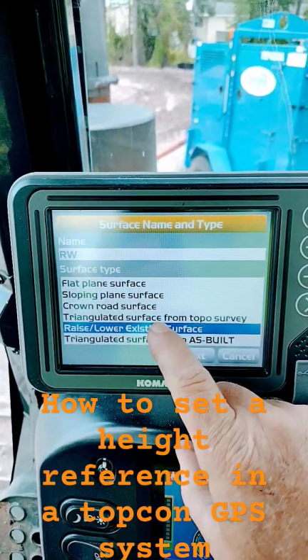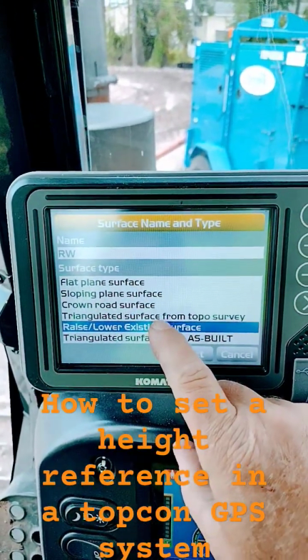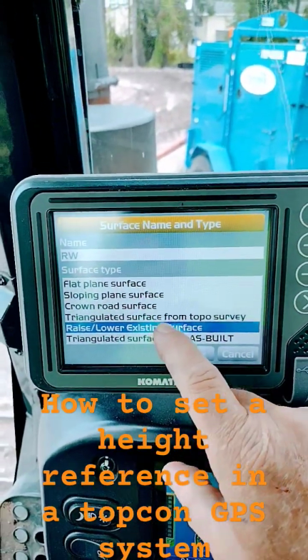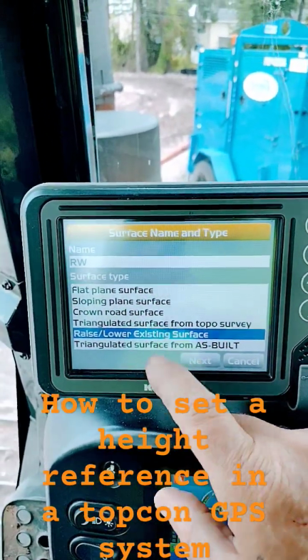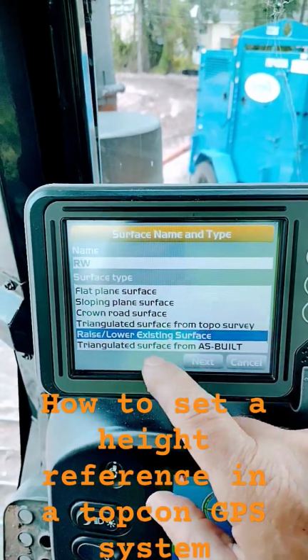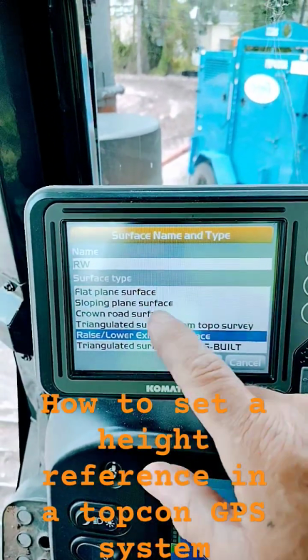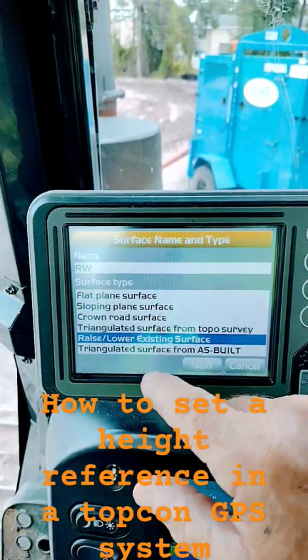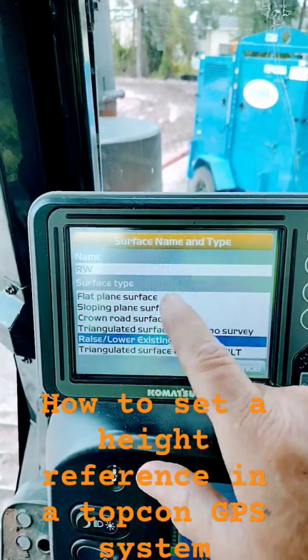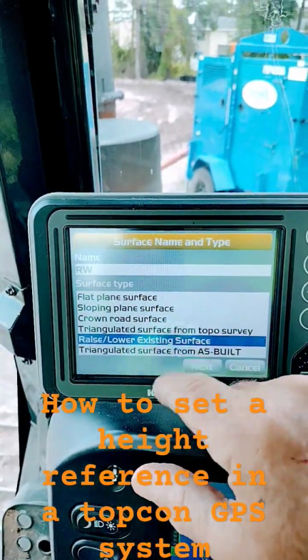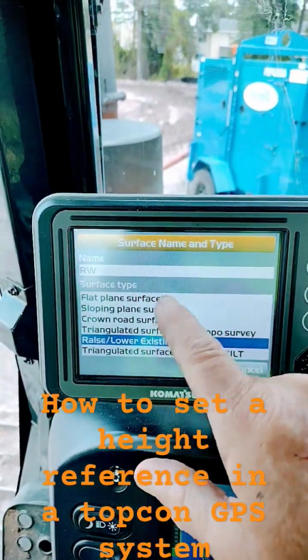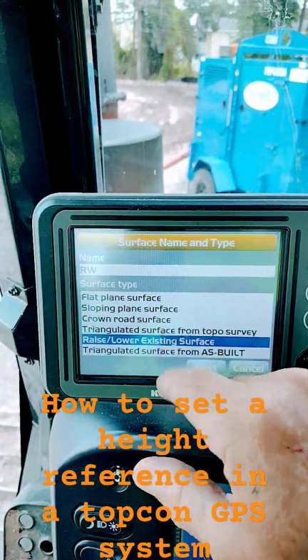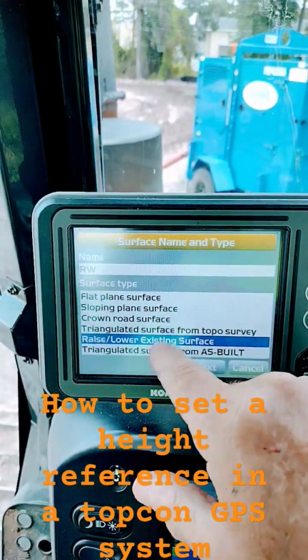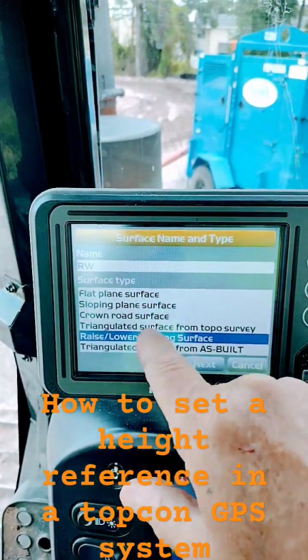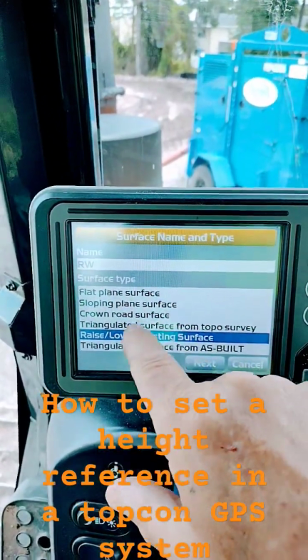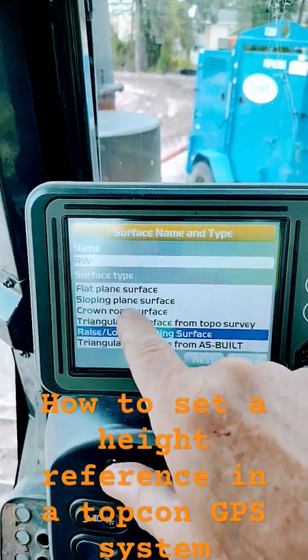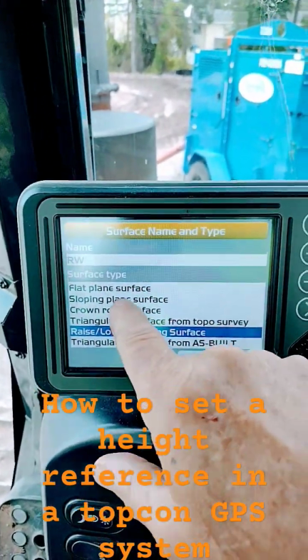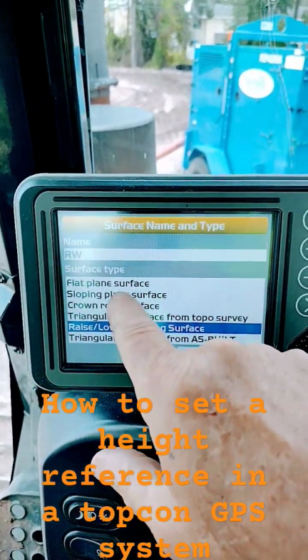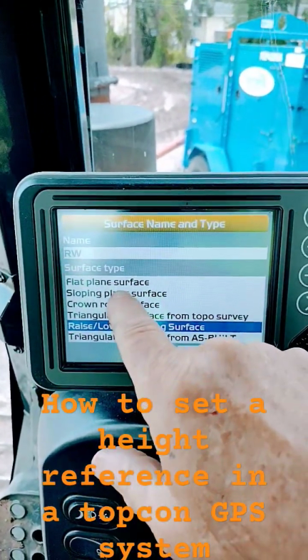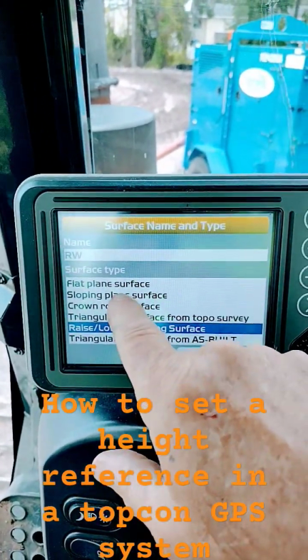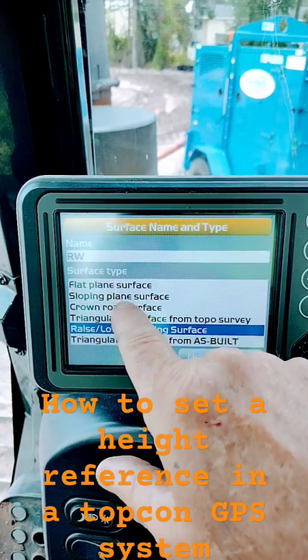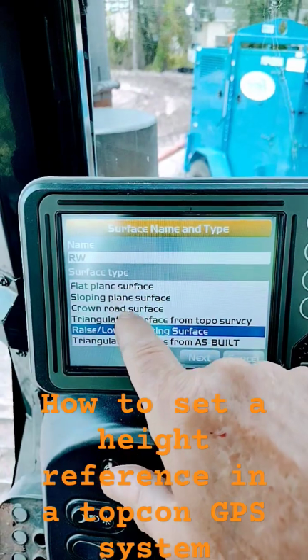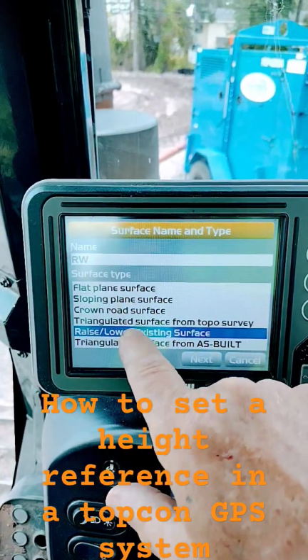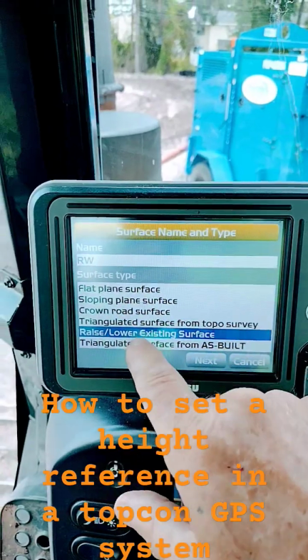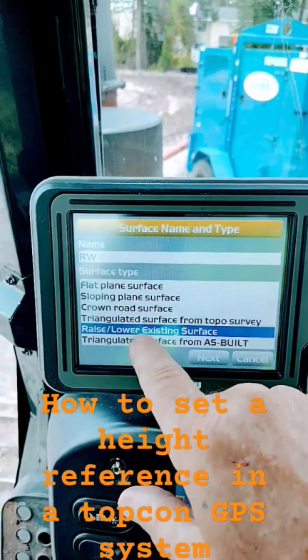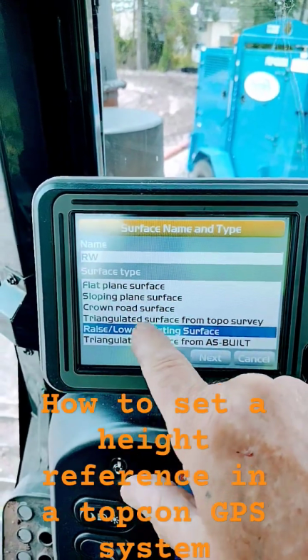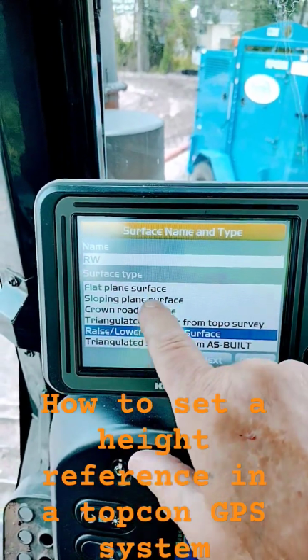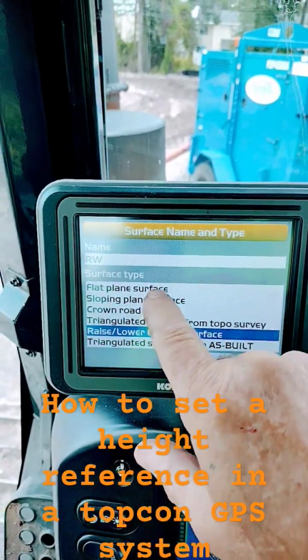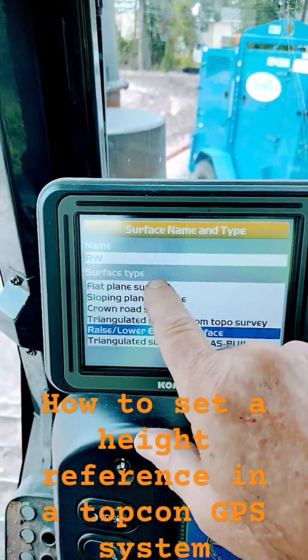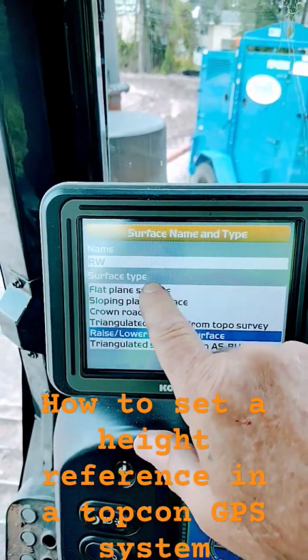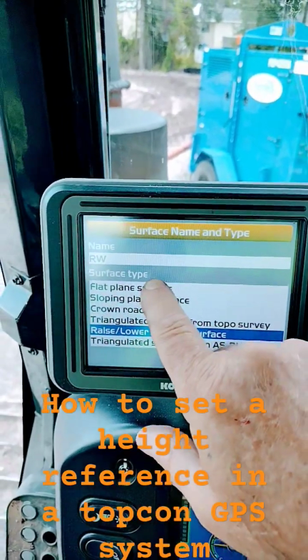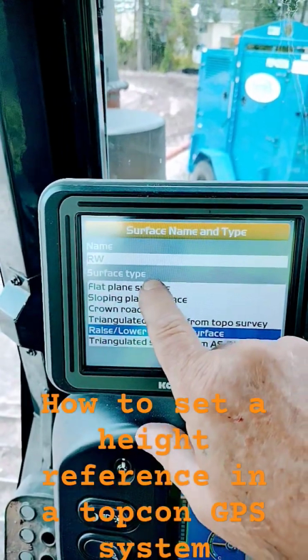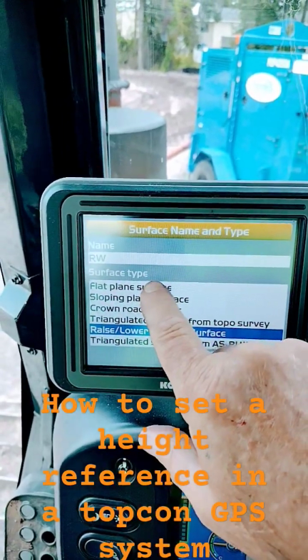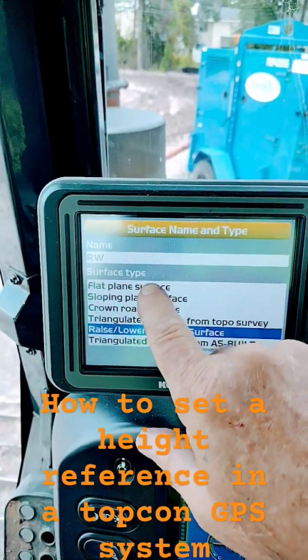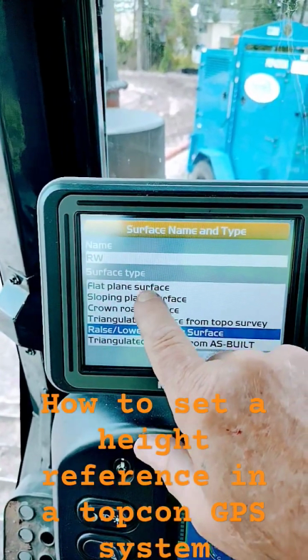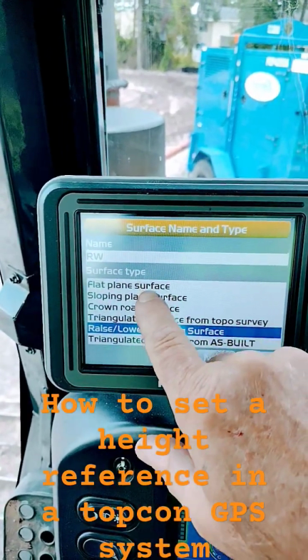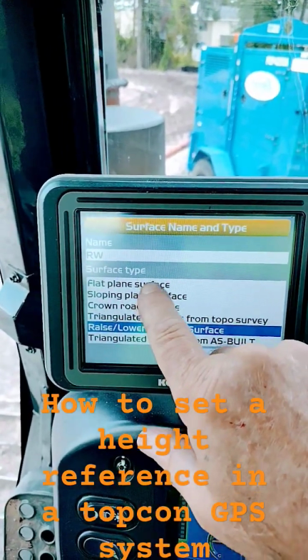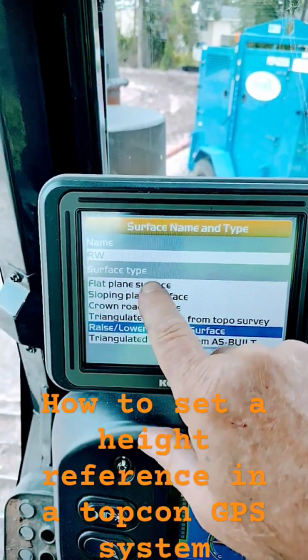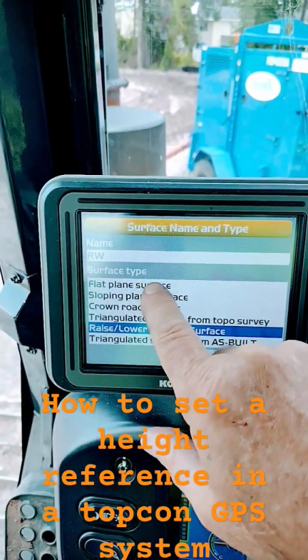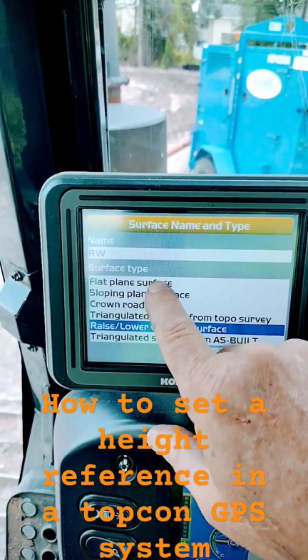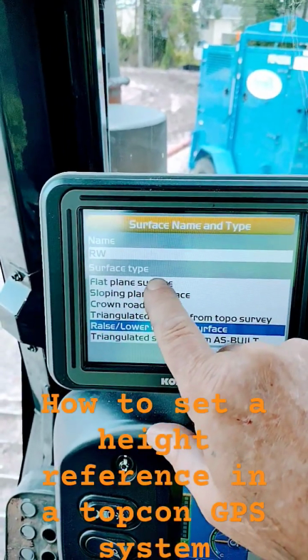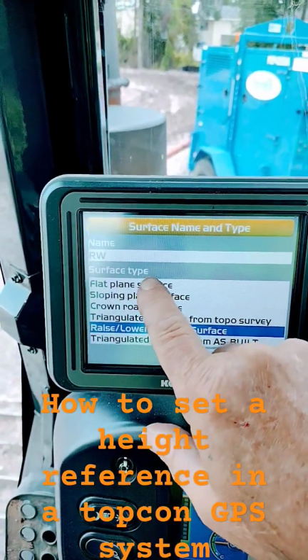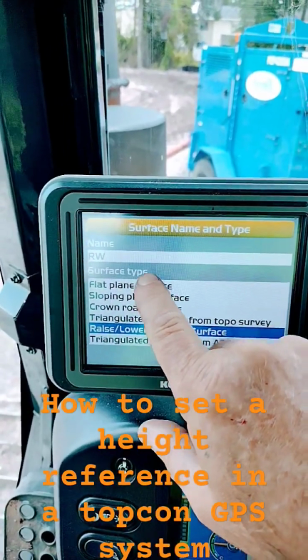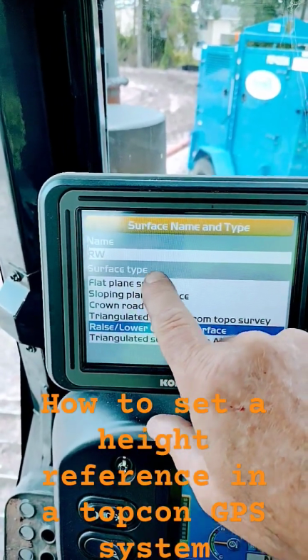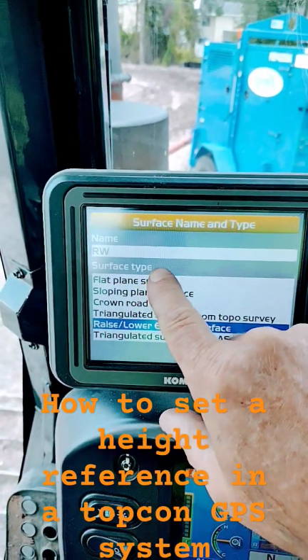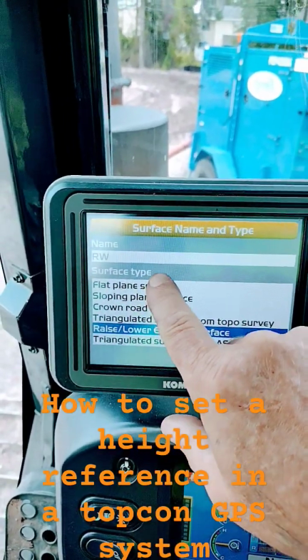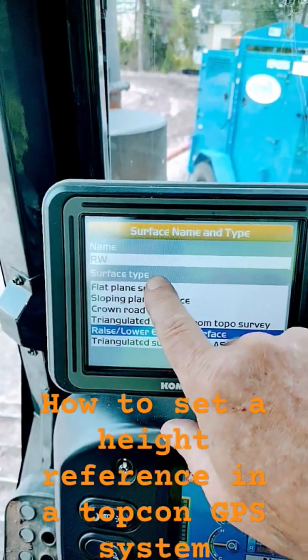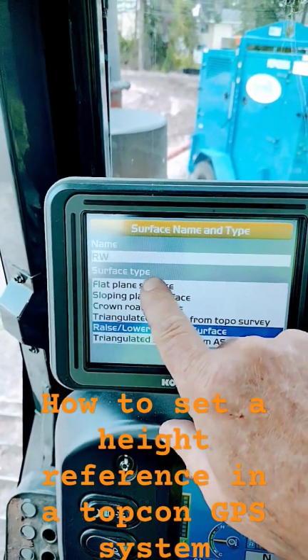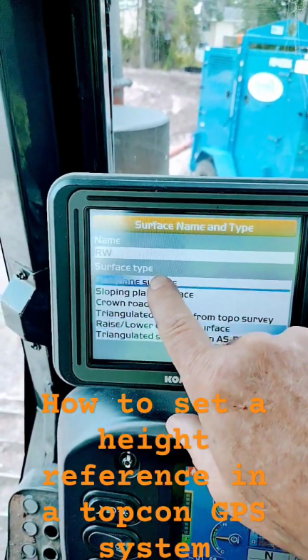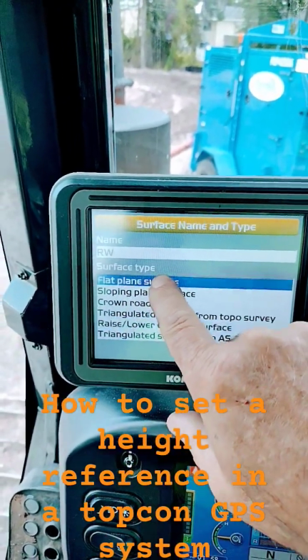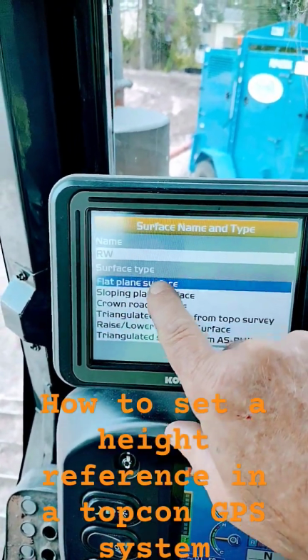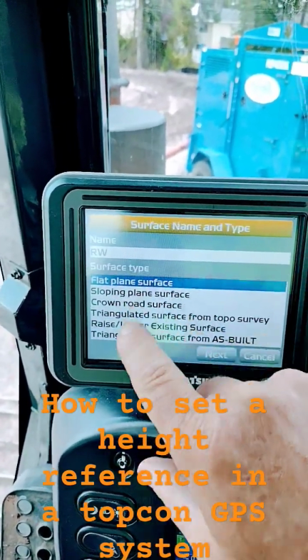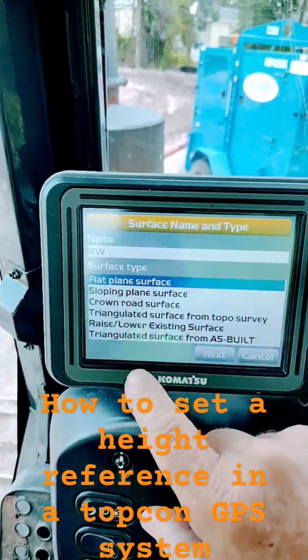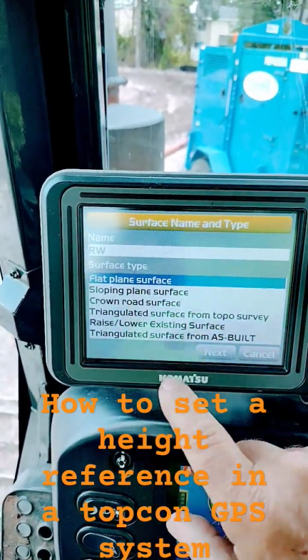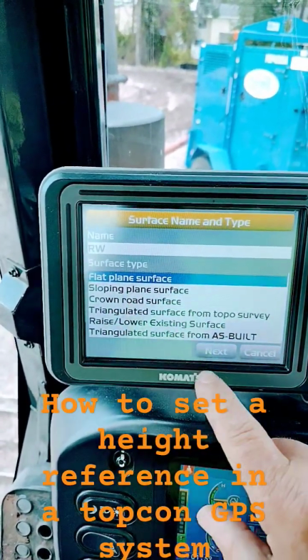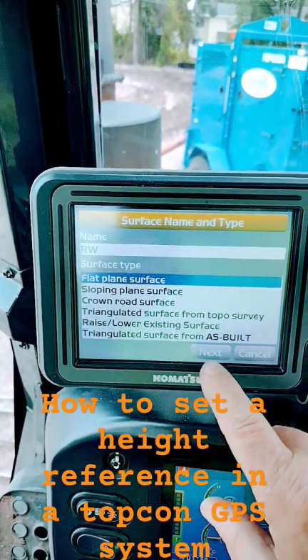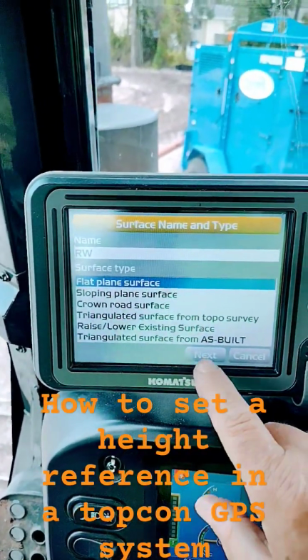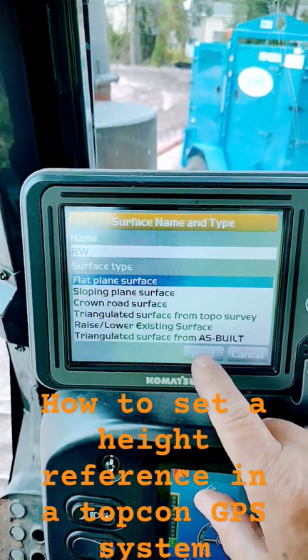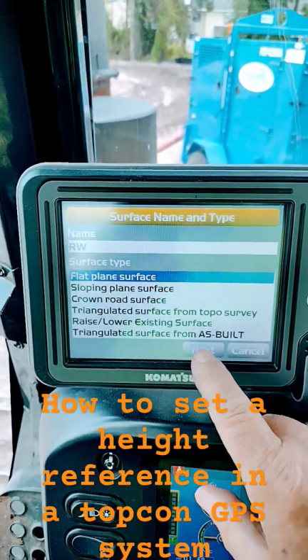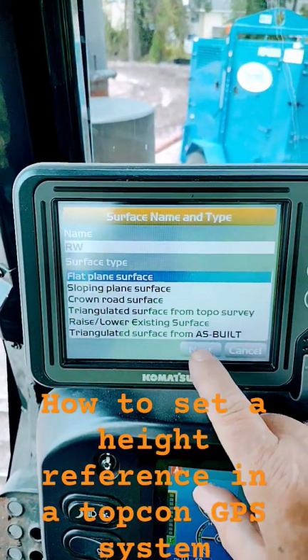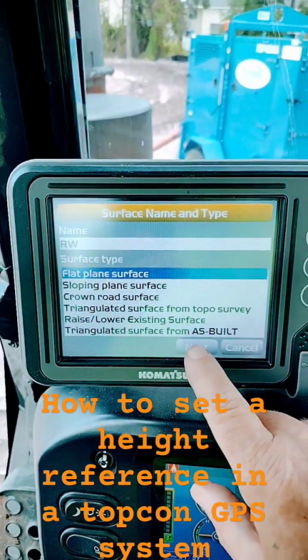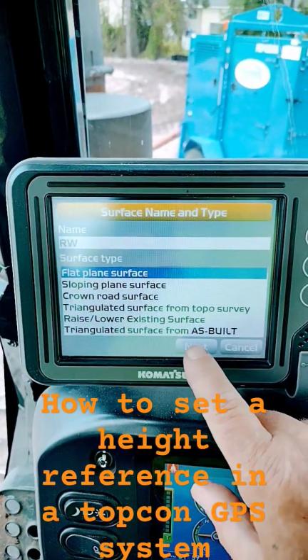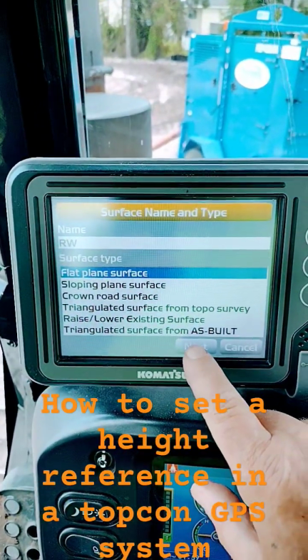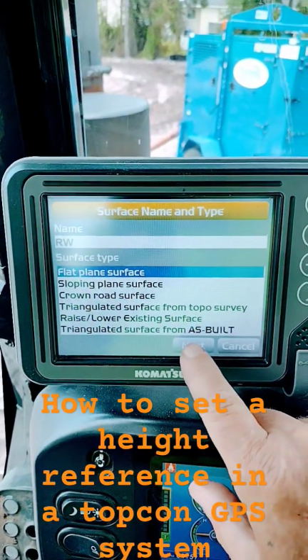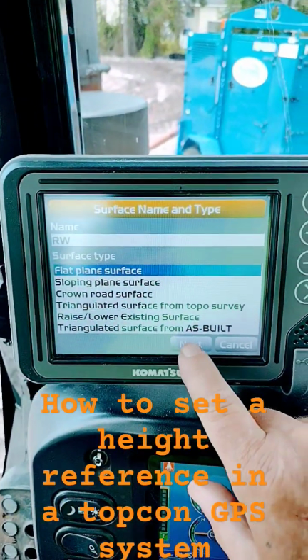Then depending on what you're doing, you'll hit one of these choices right here. Mine's flat plane and surface. You'll hit next.